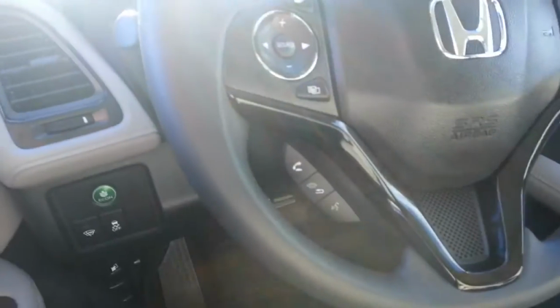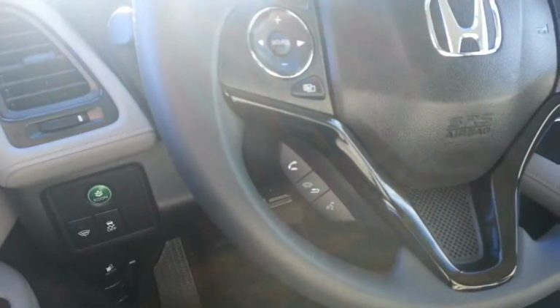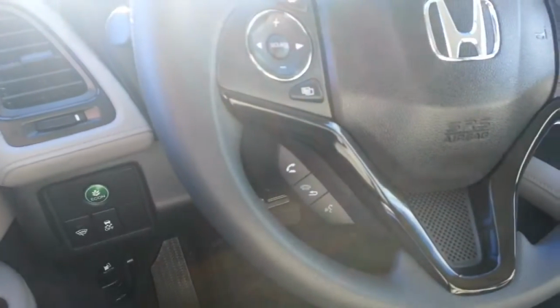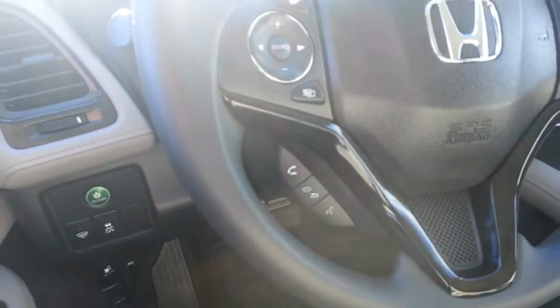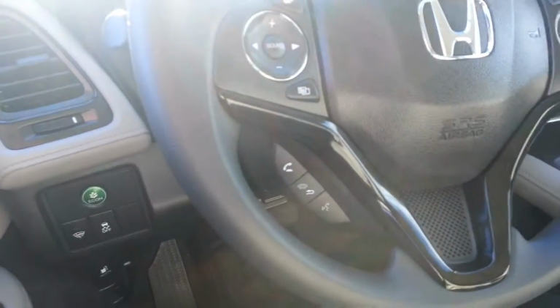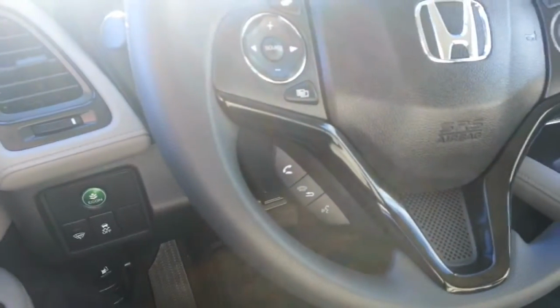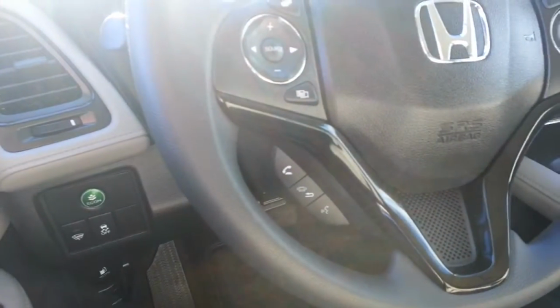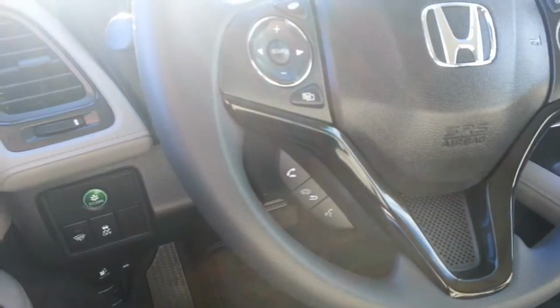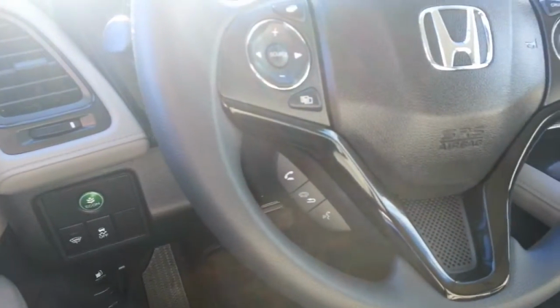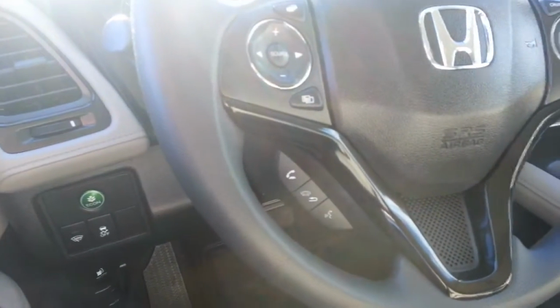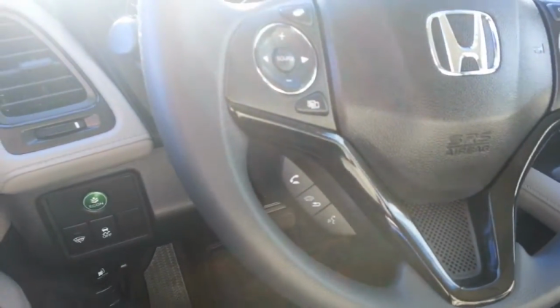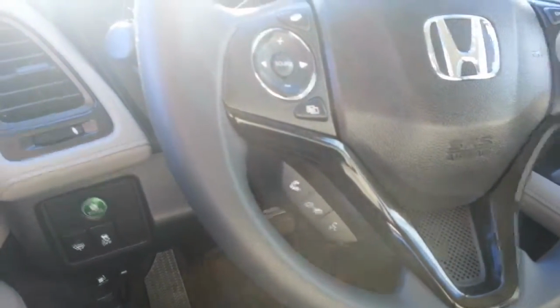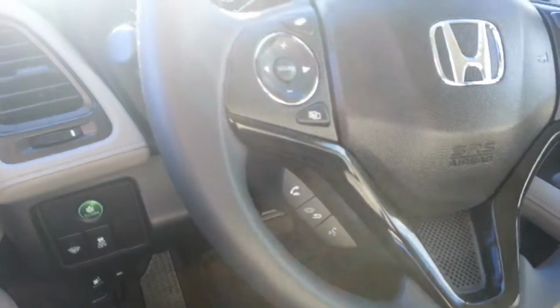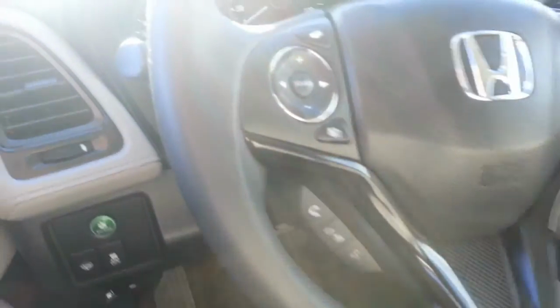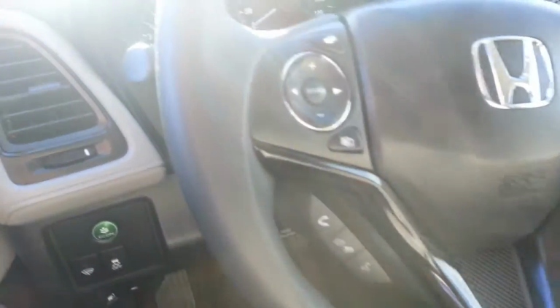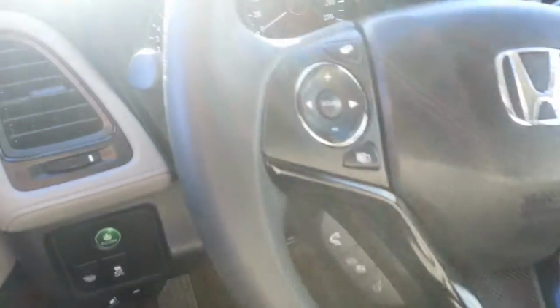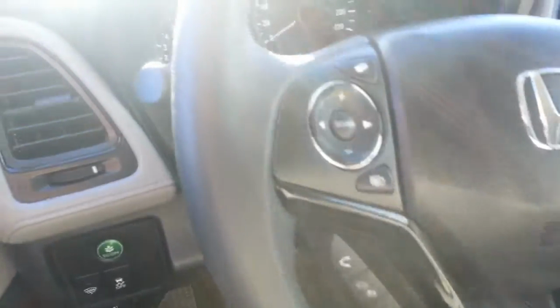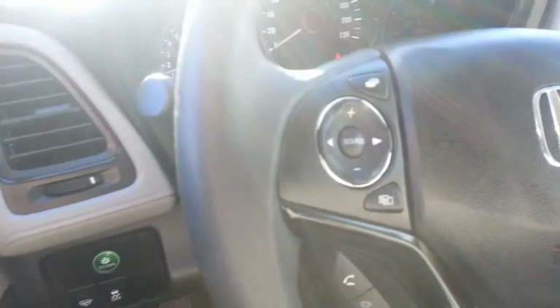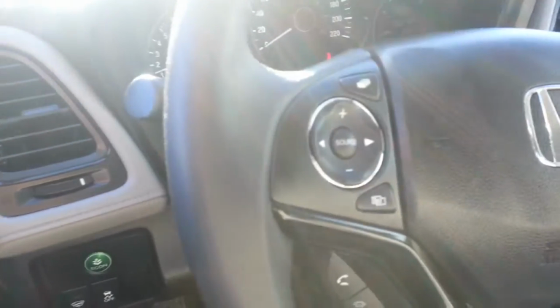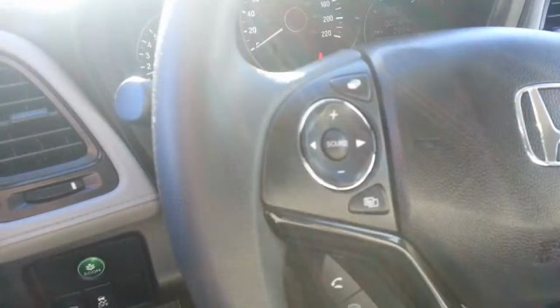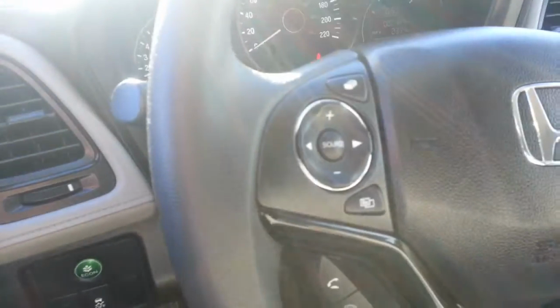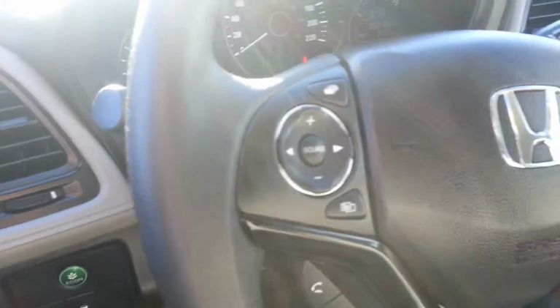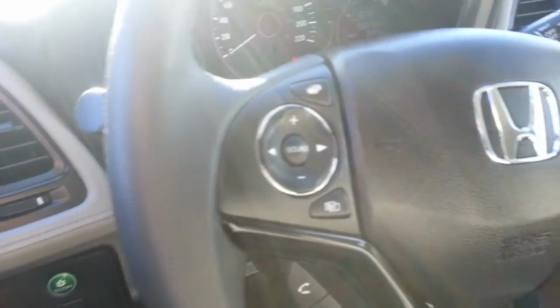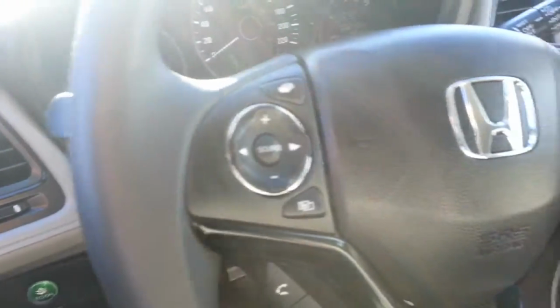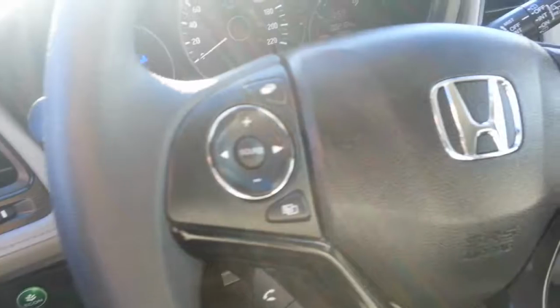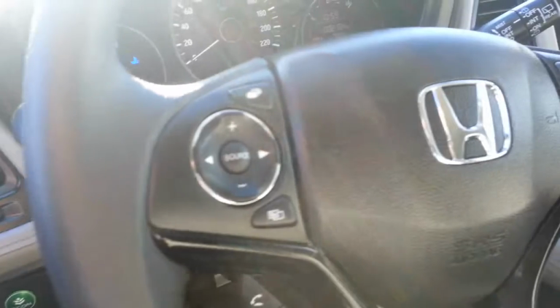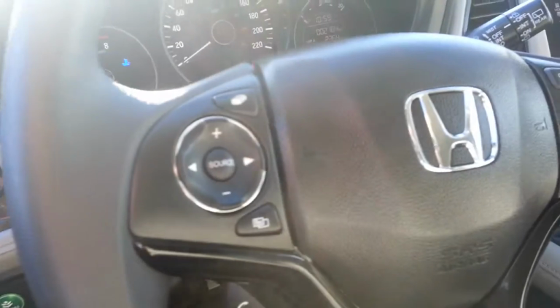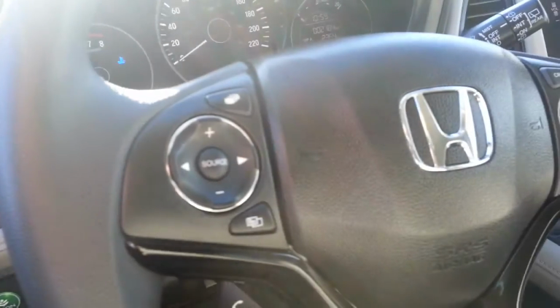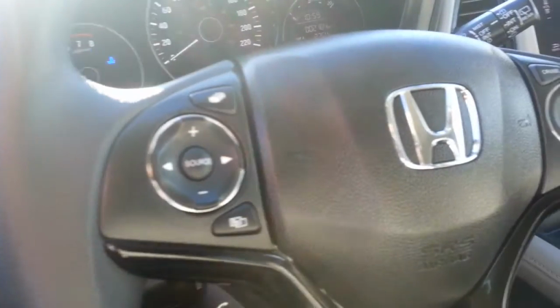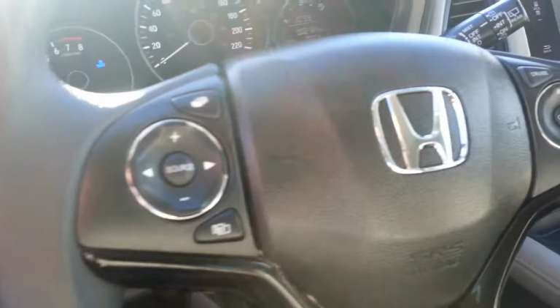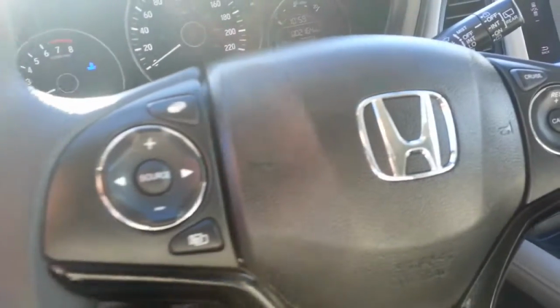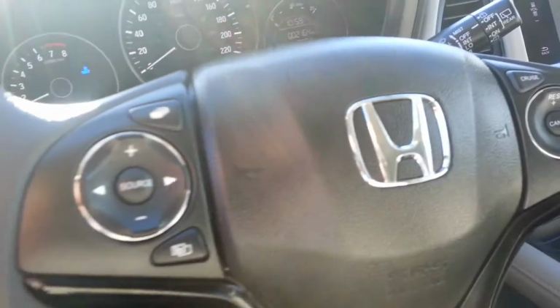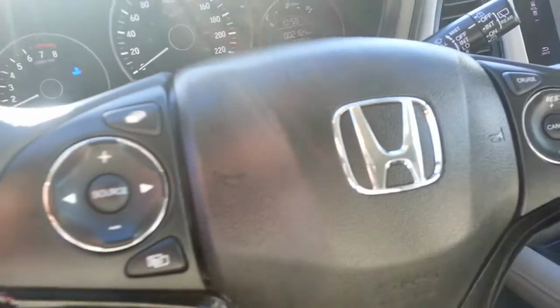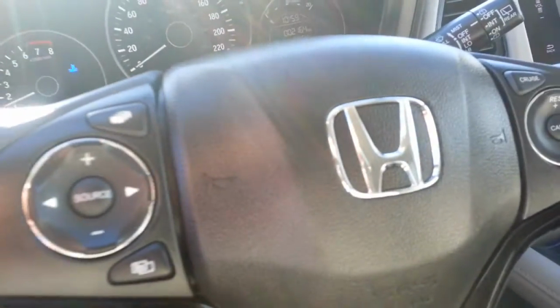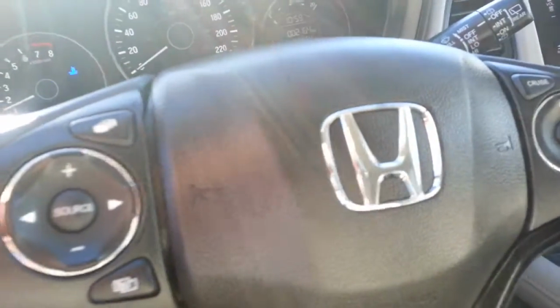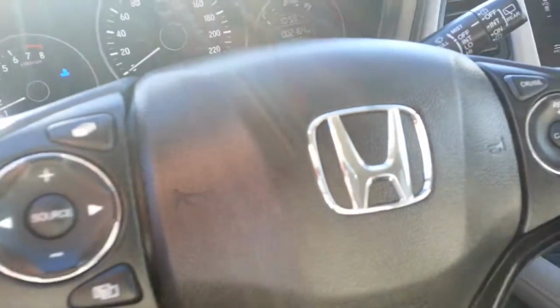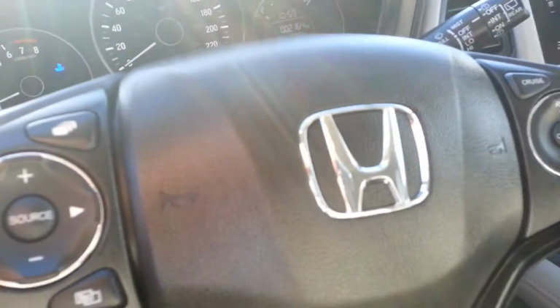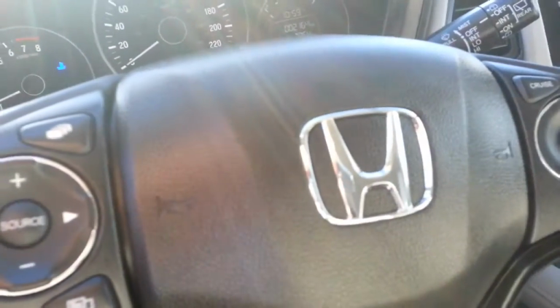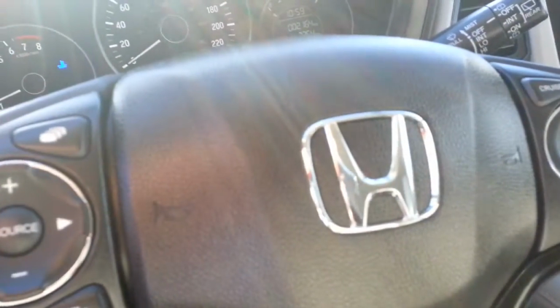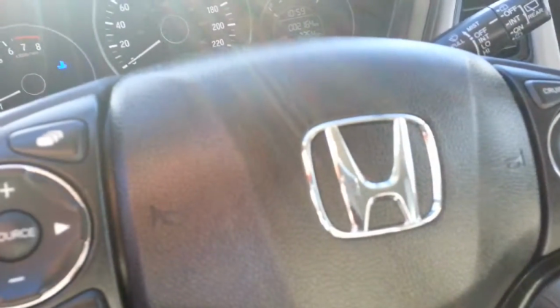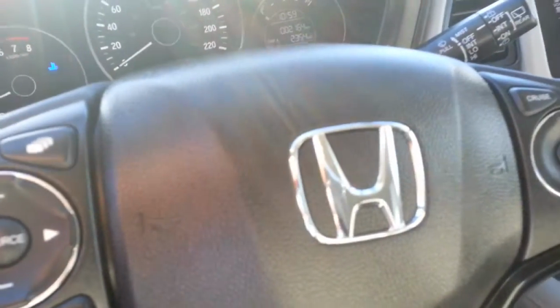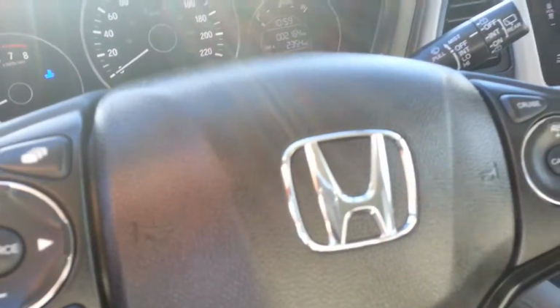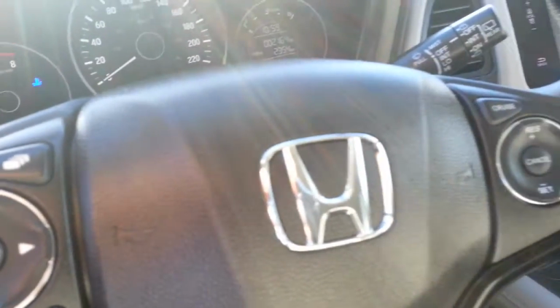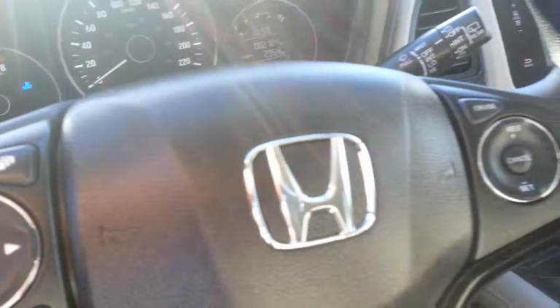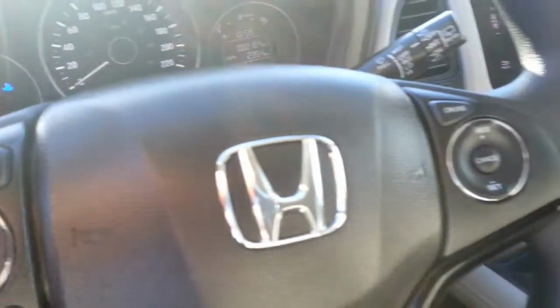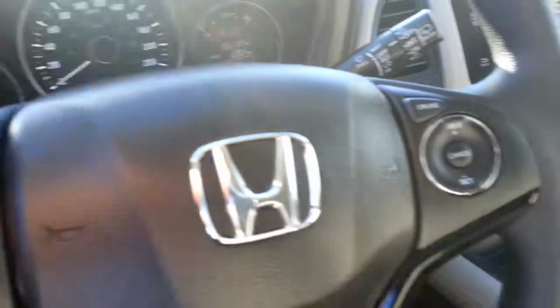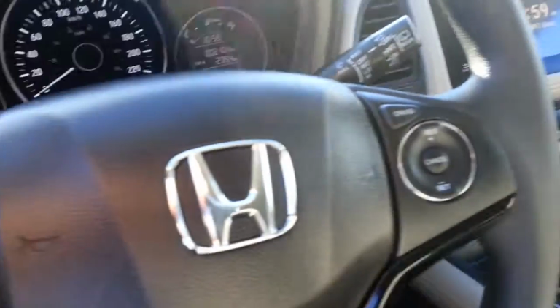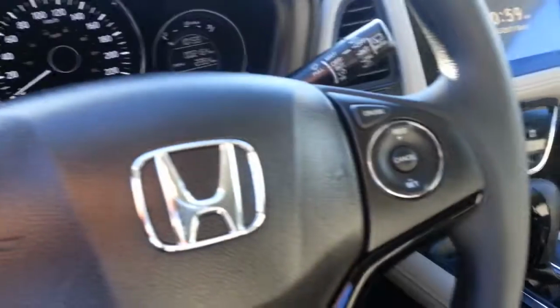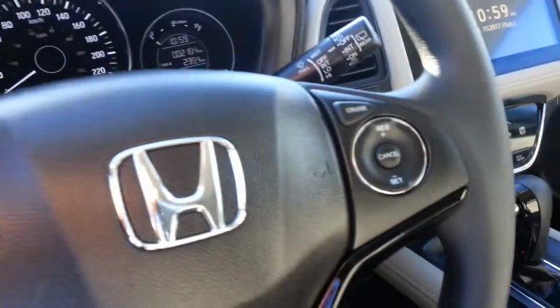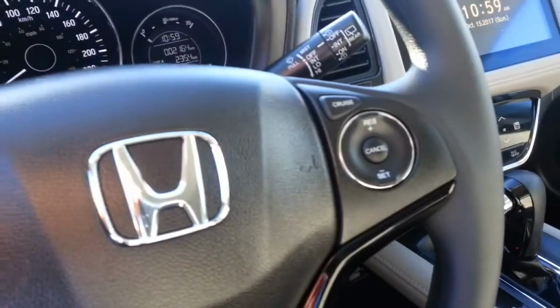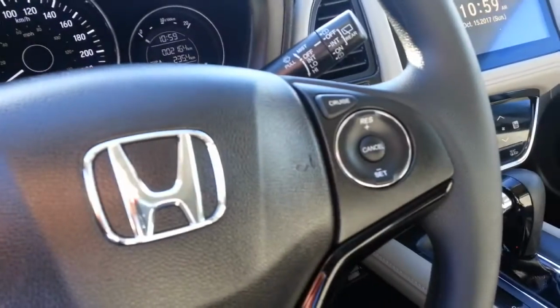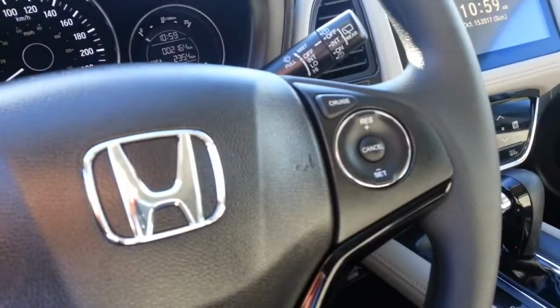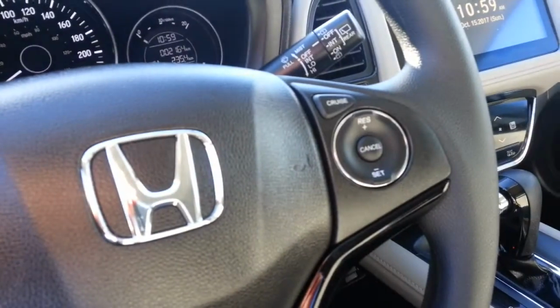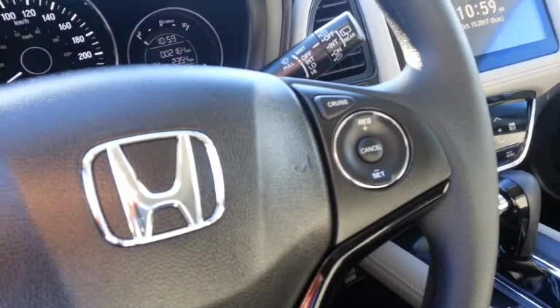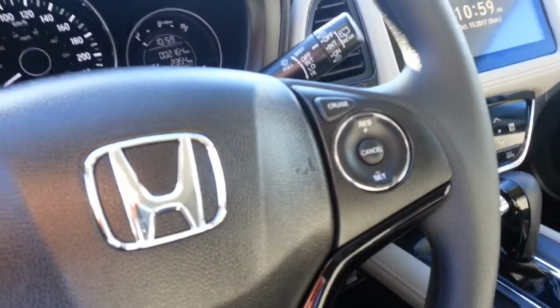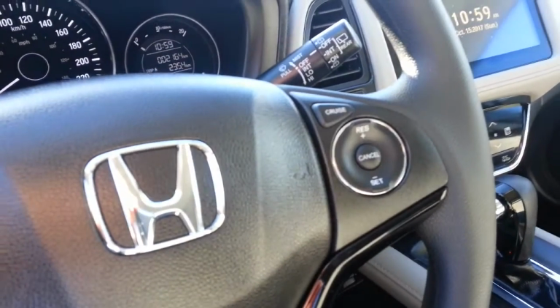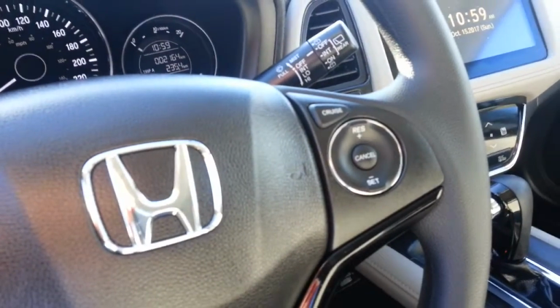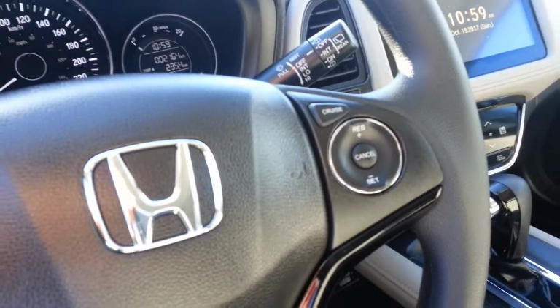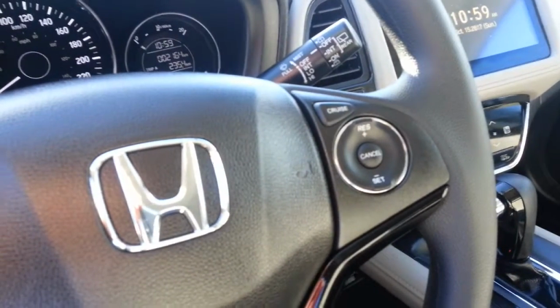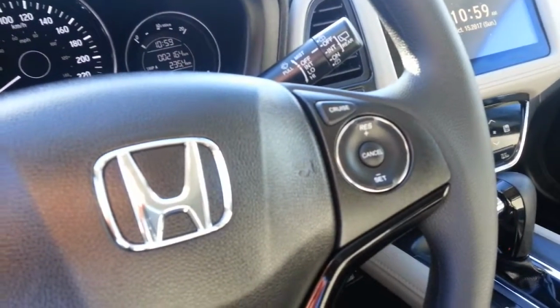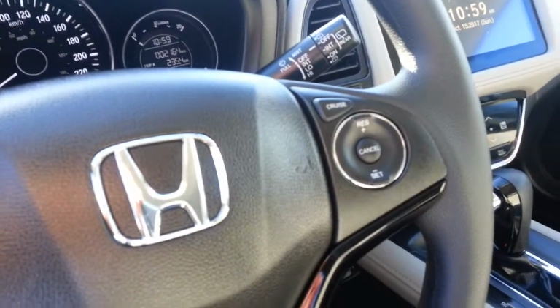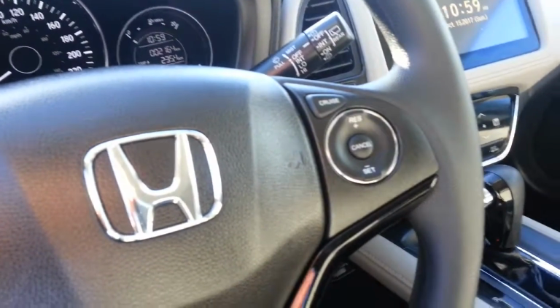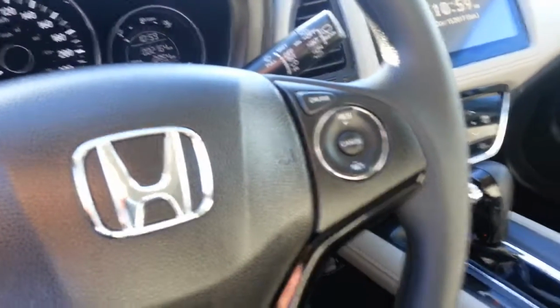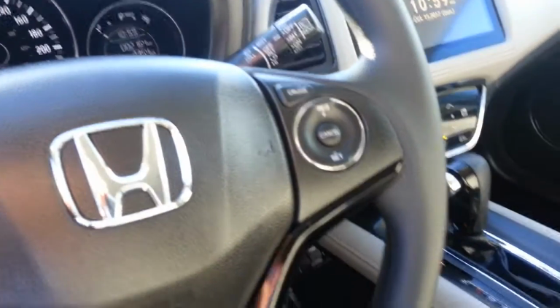Bluetooth phone, audio controls, menu controls, and cruise control right on the steering wheel.